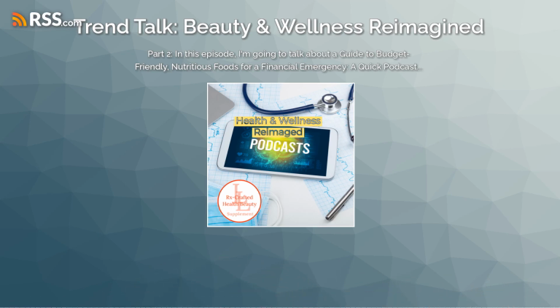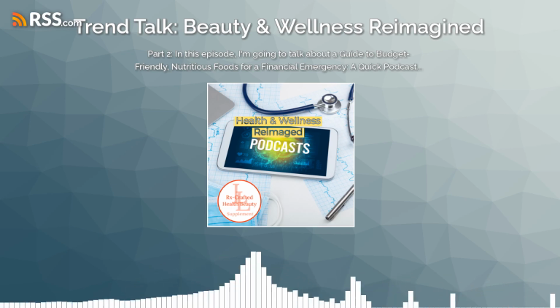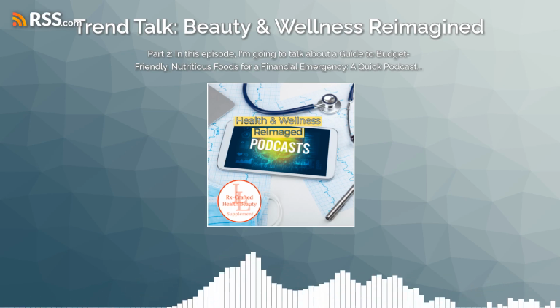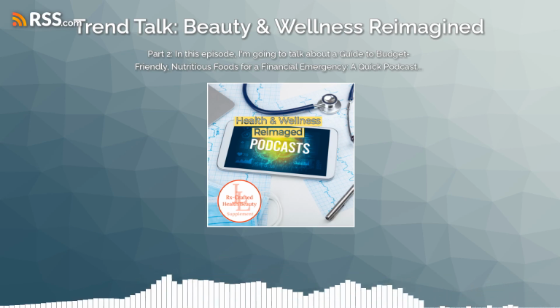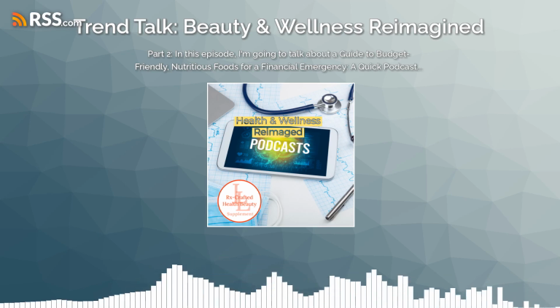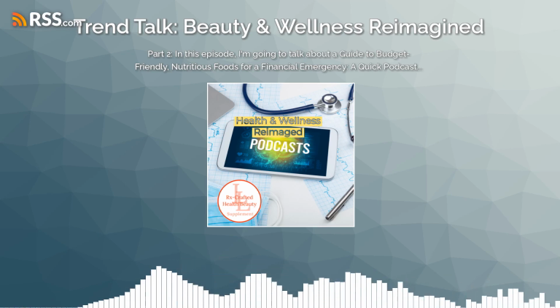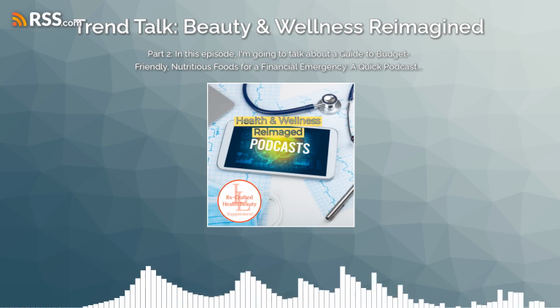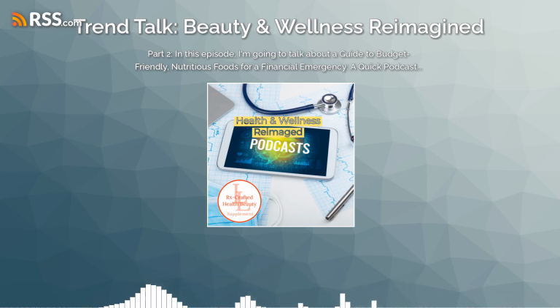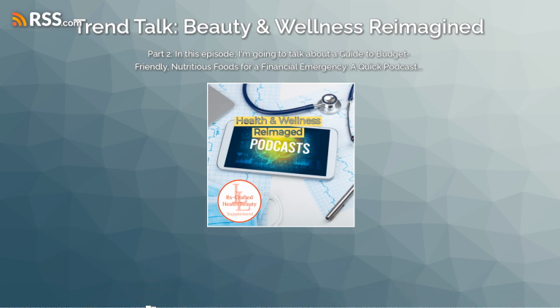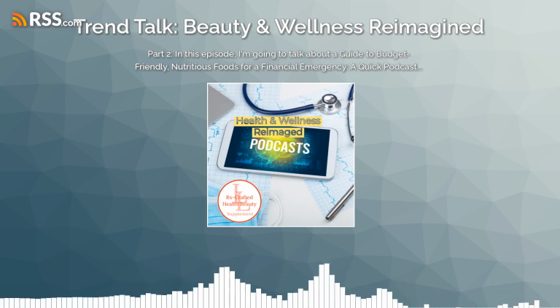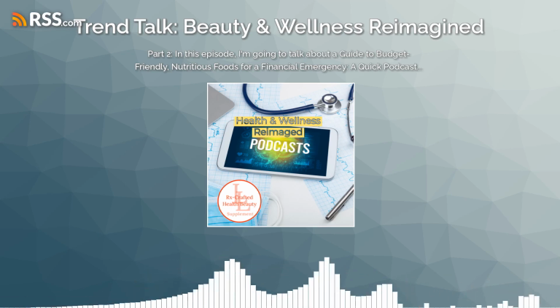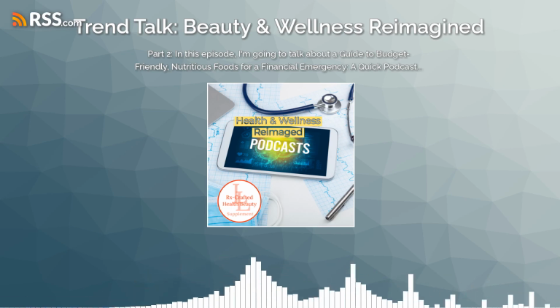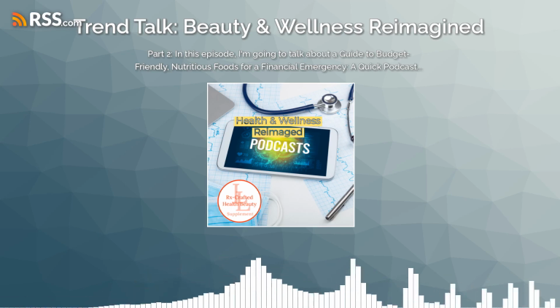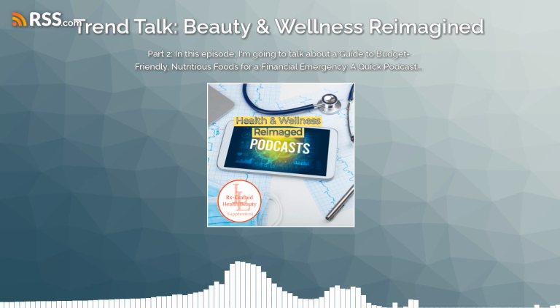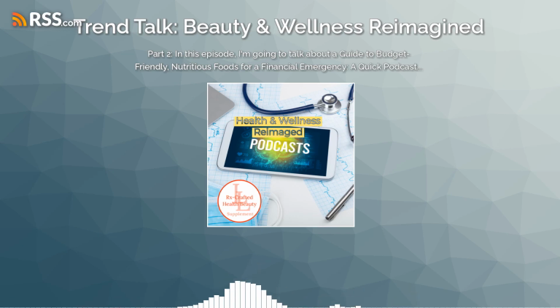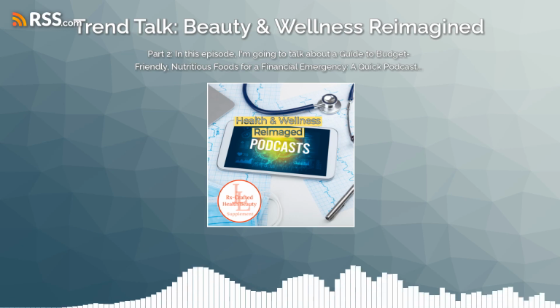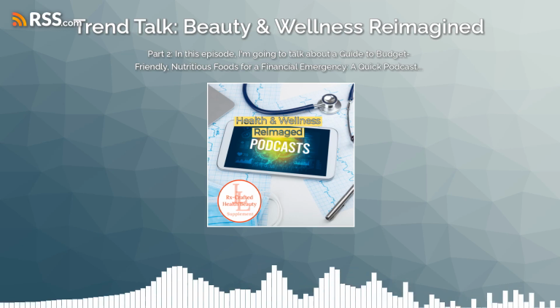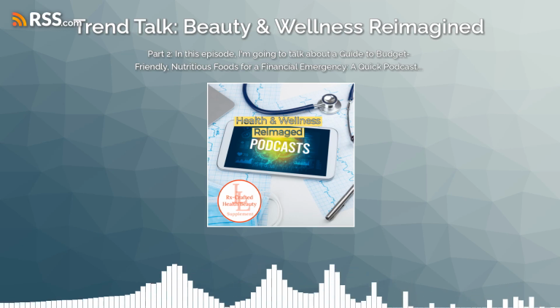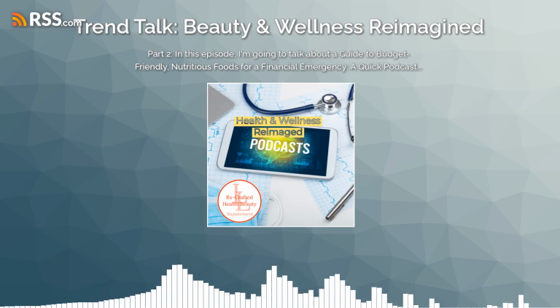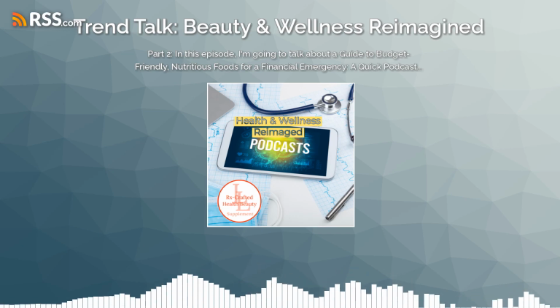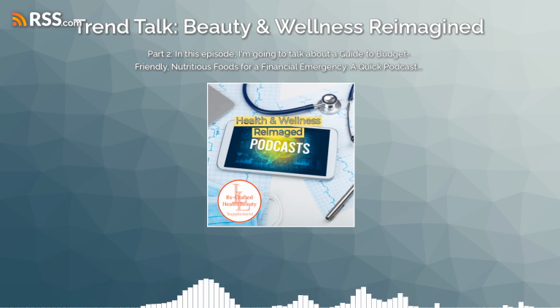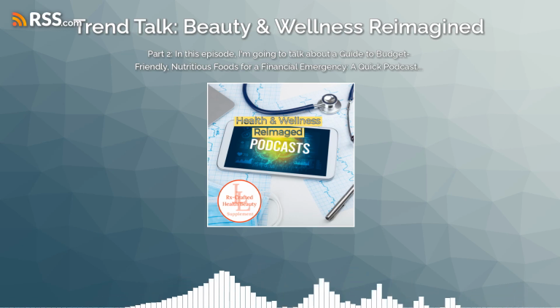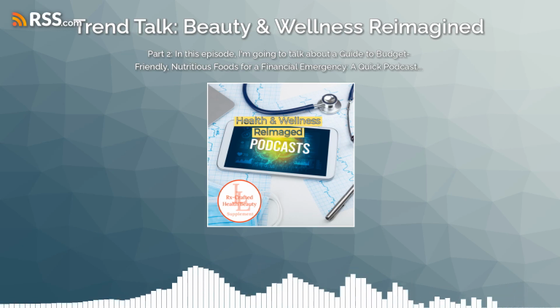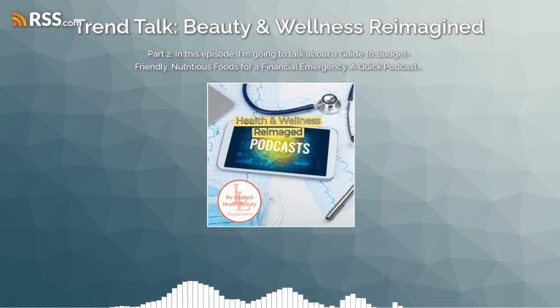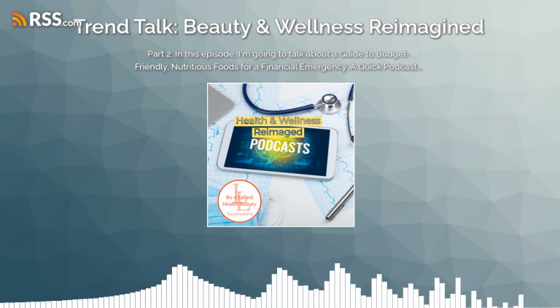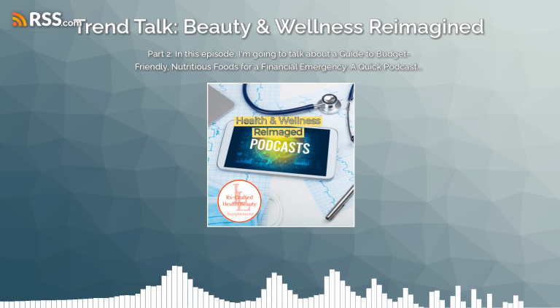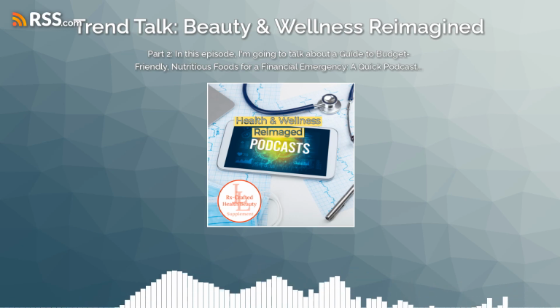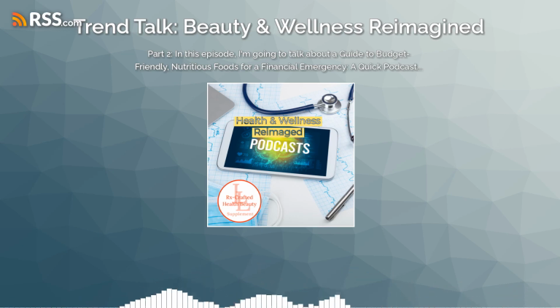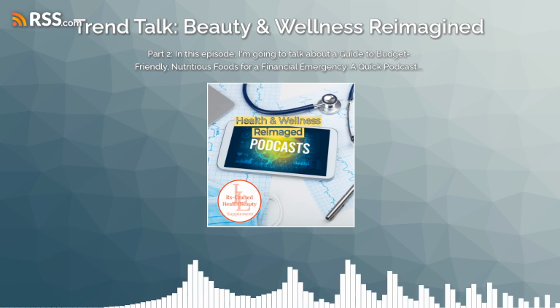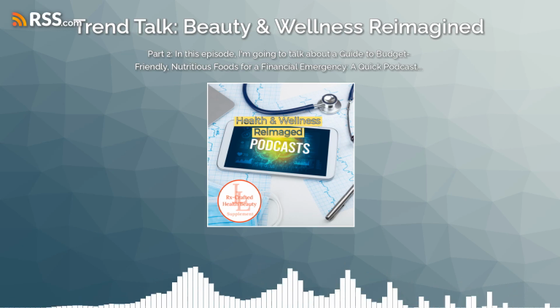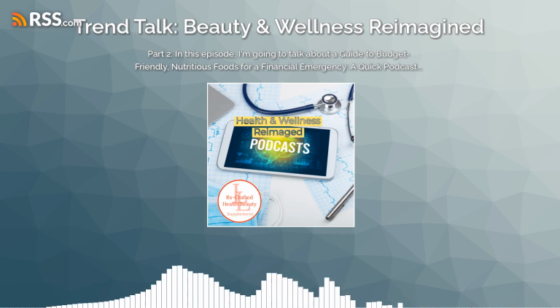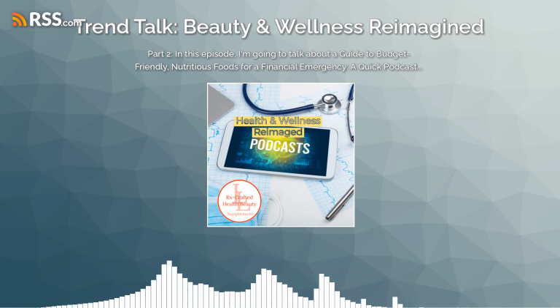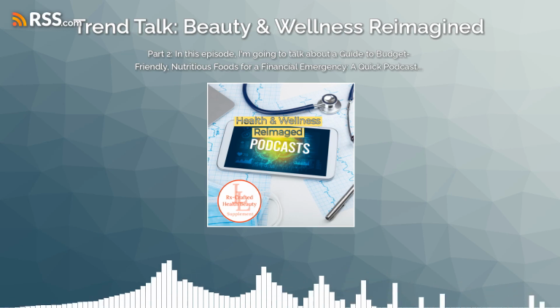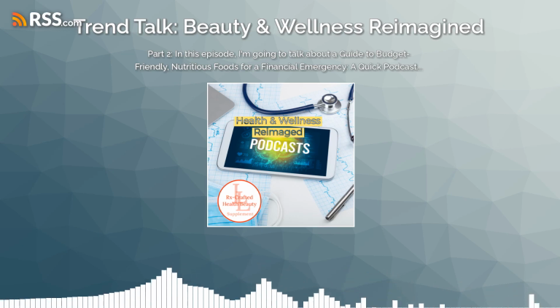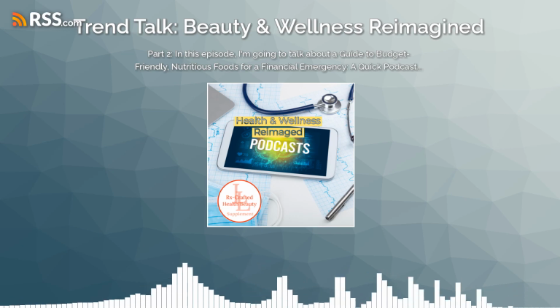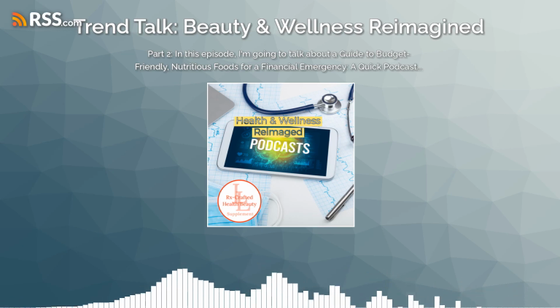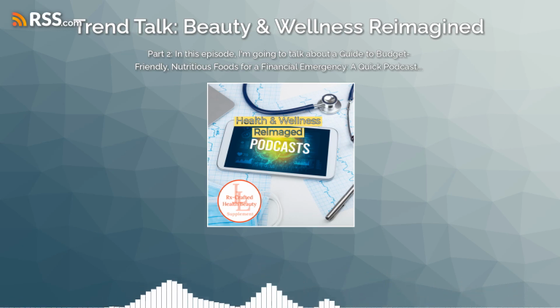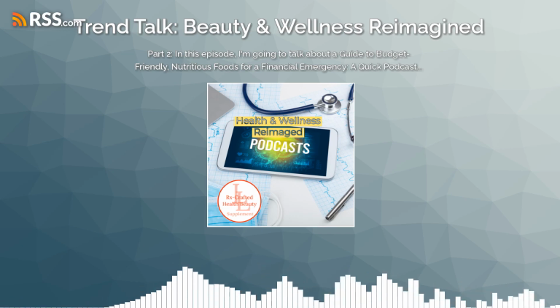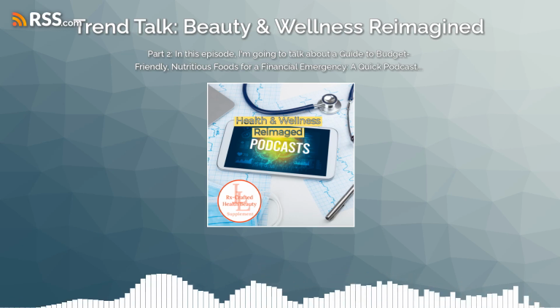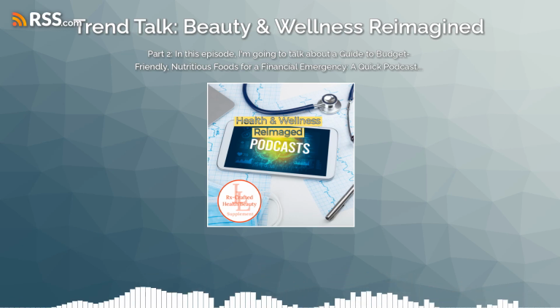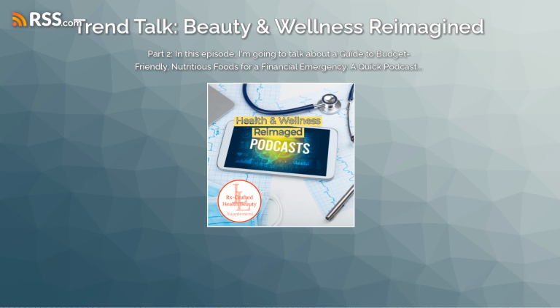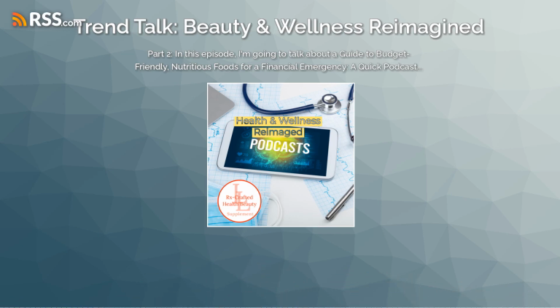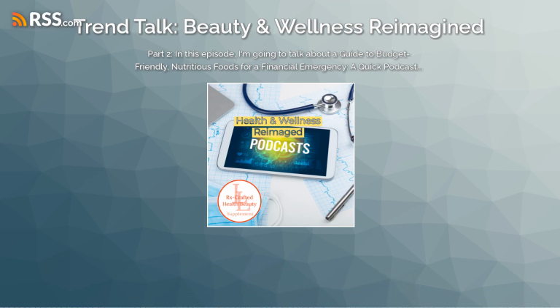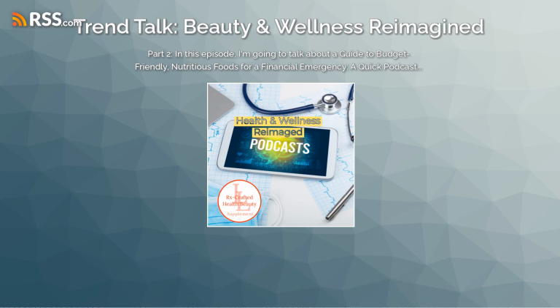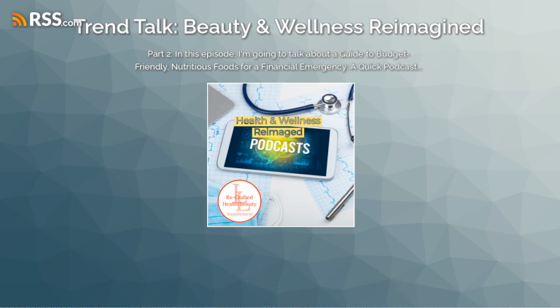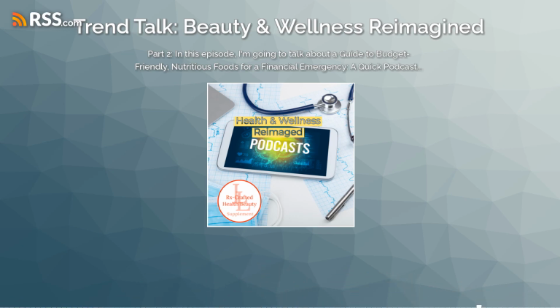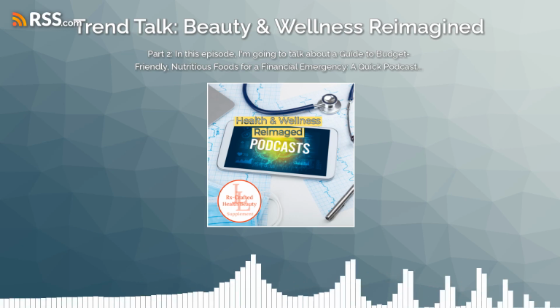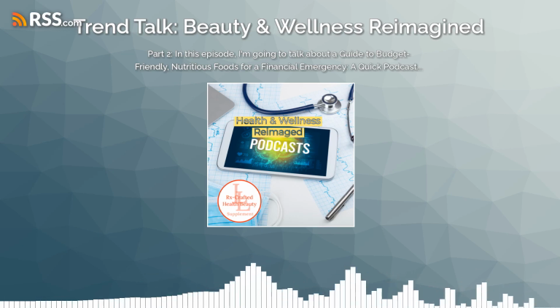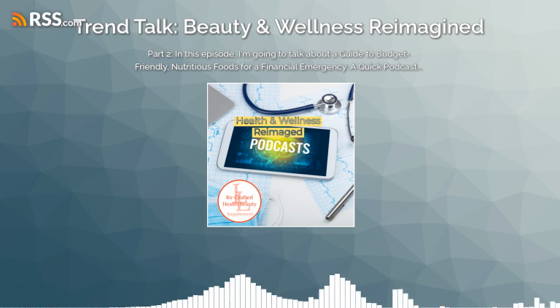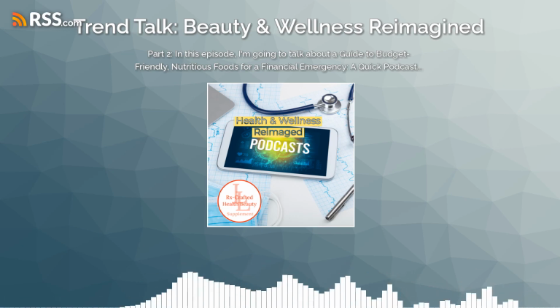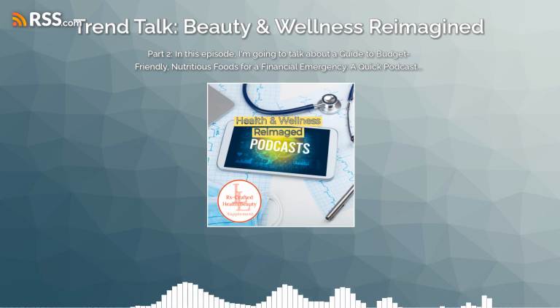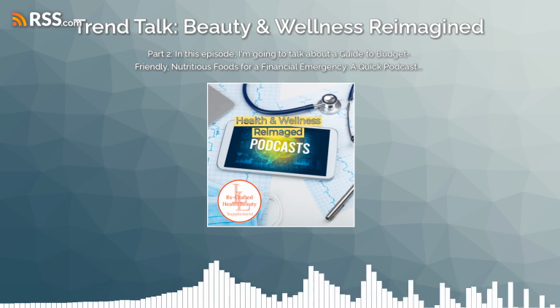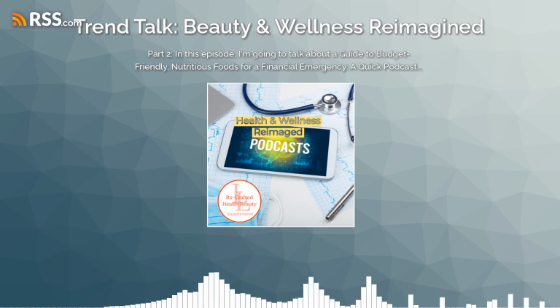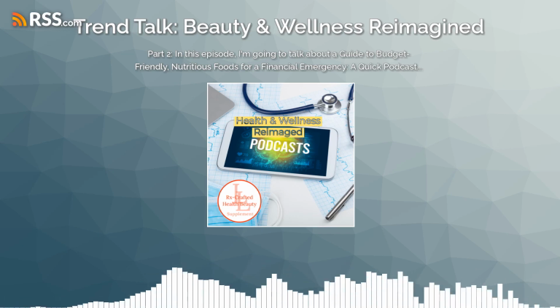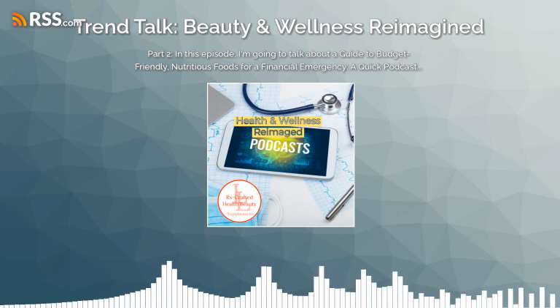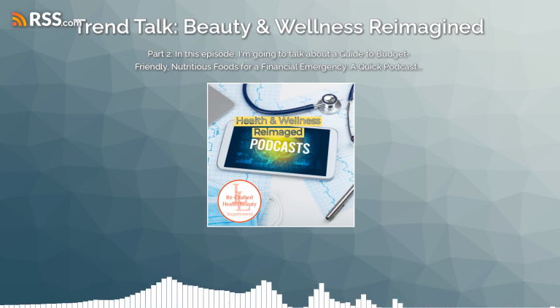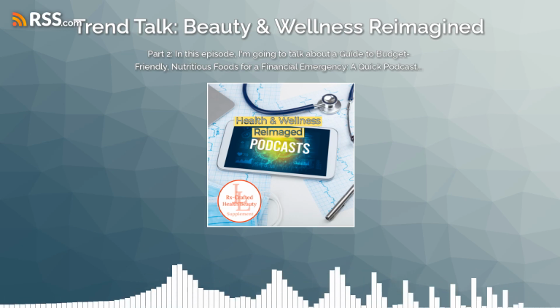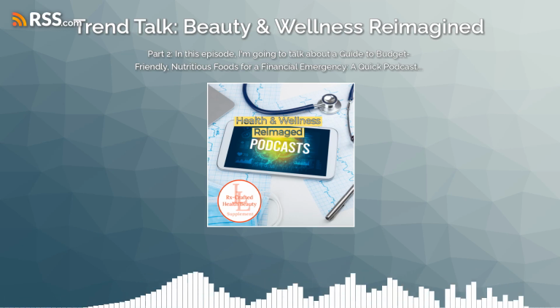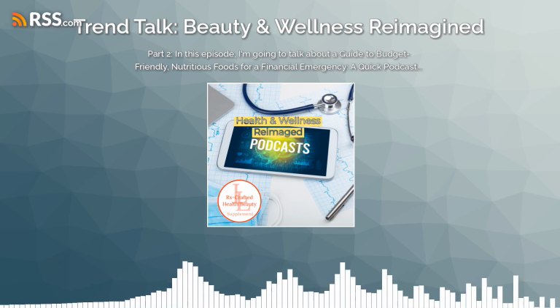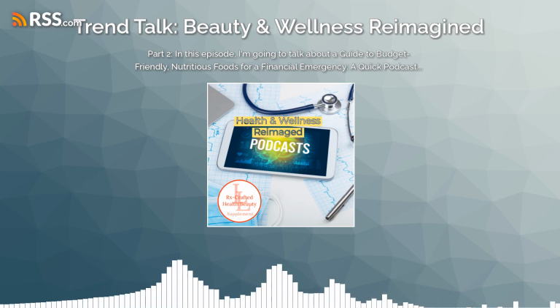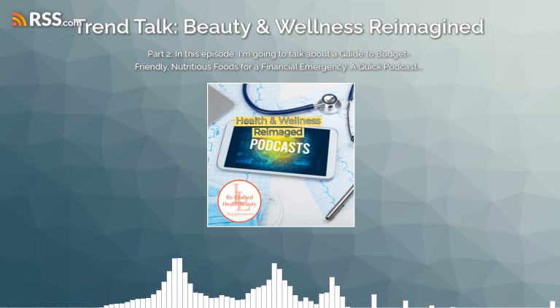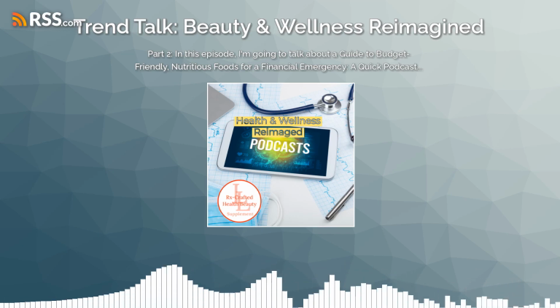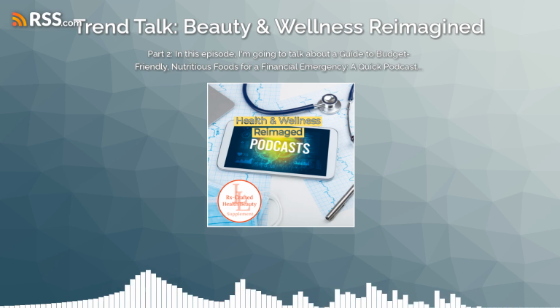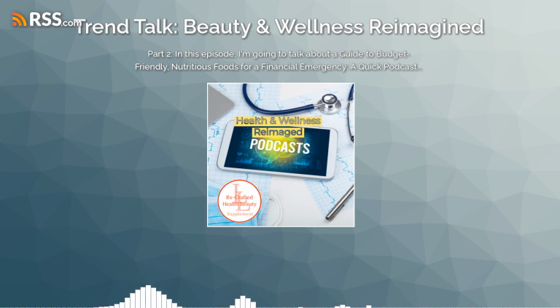Peanut butter. This nutty spread is an excellent source of protein and healthy fats, perfect for quick bites or hearty meals.